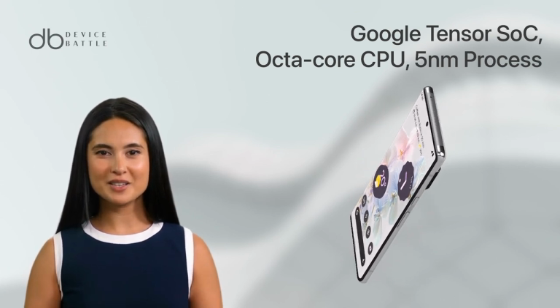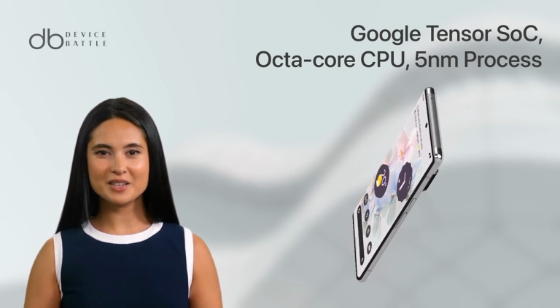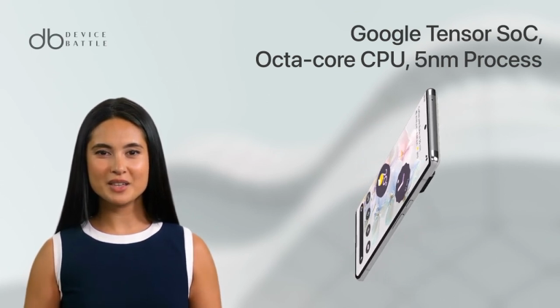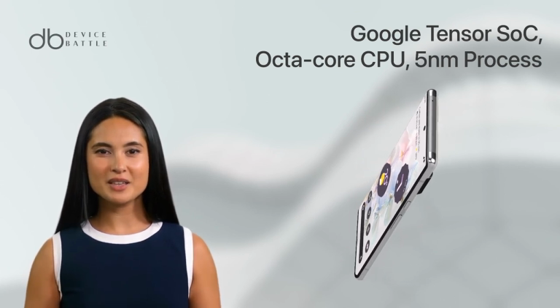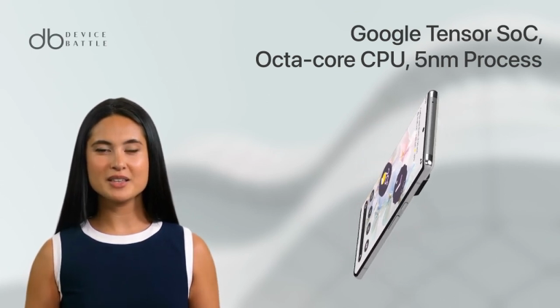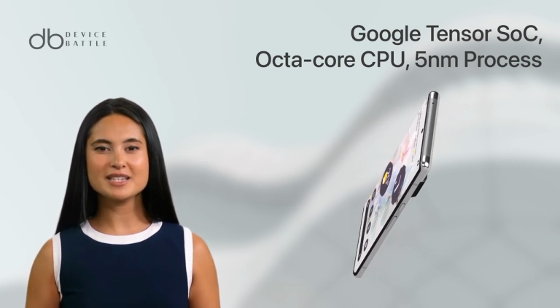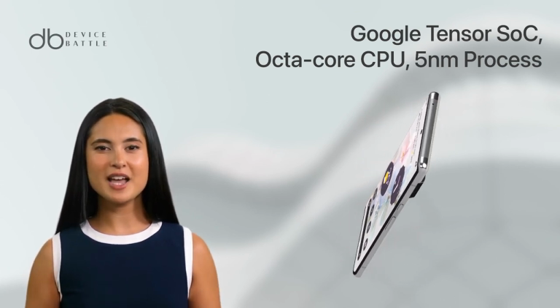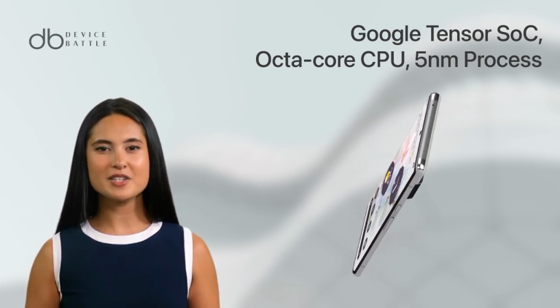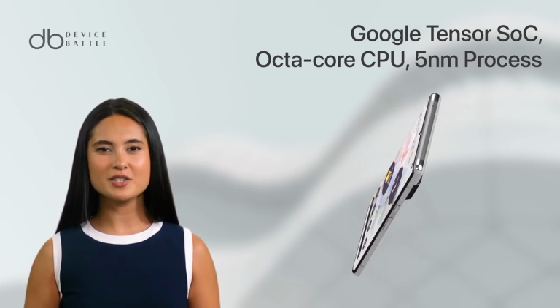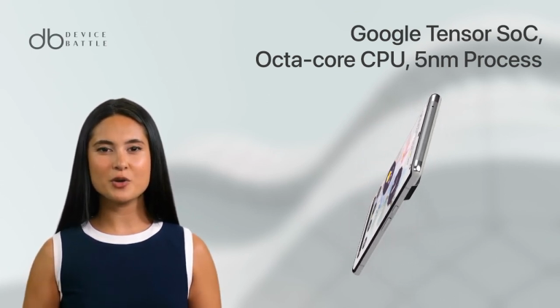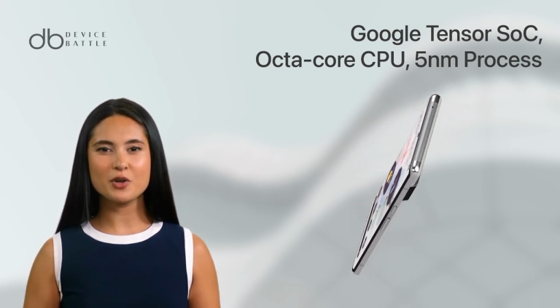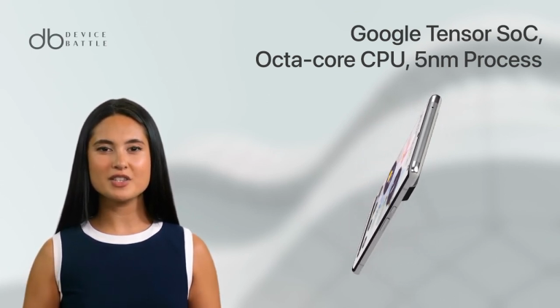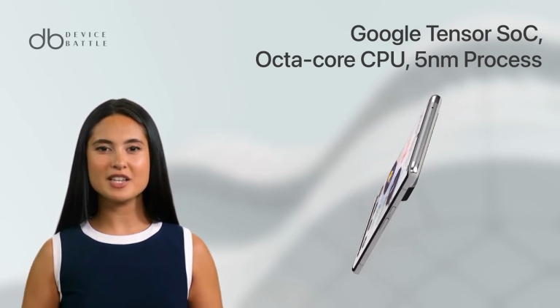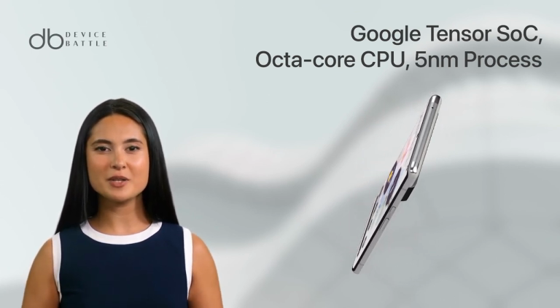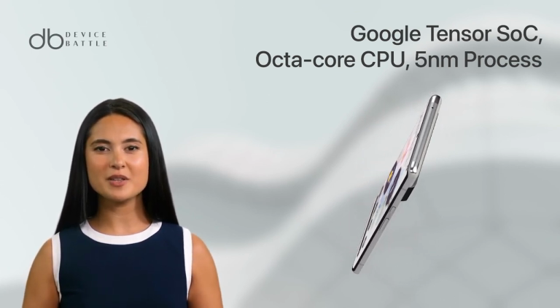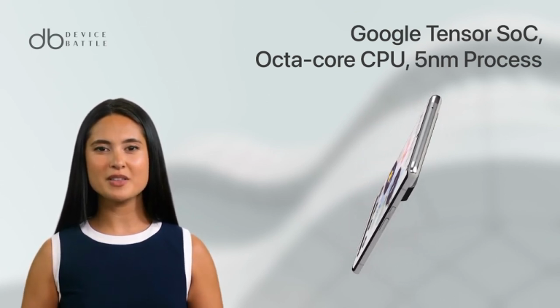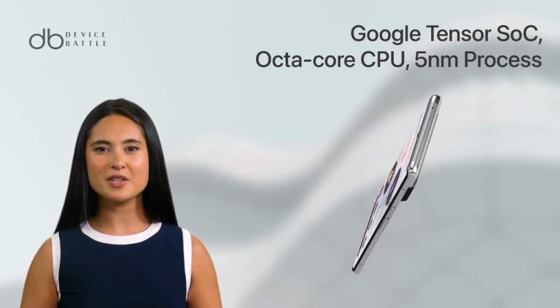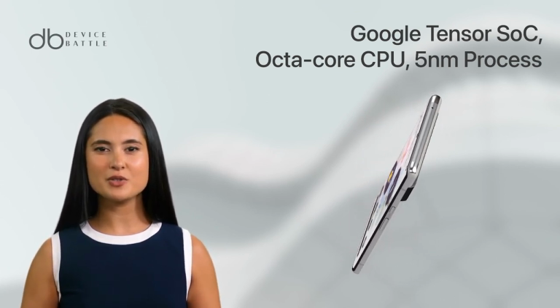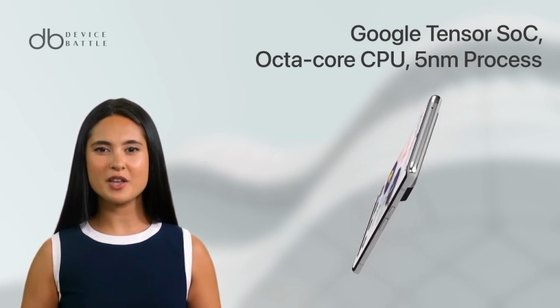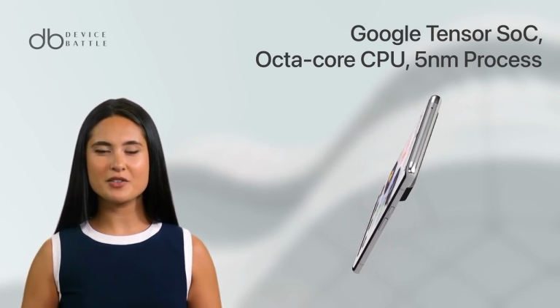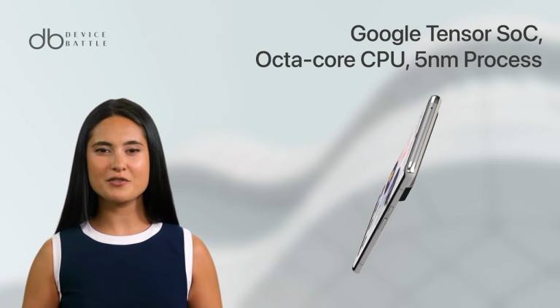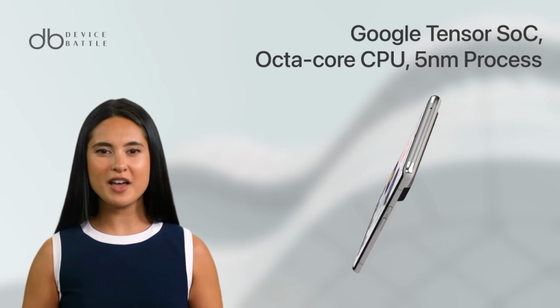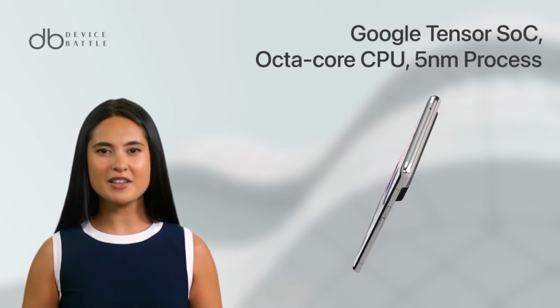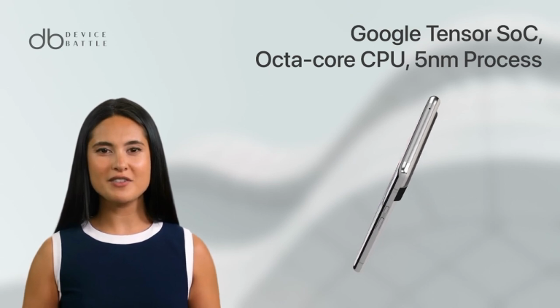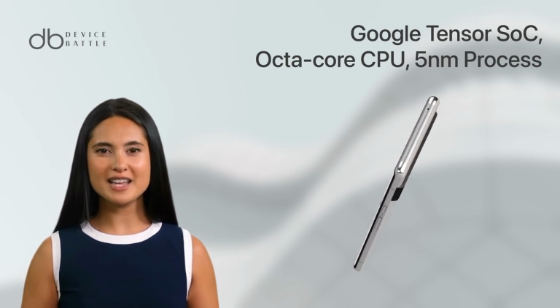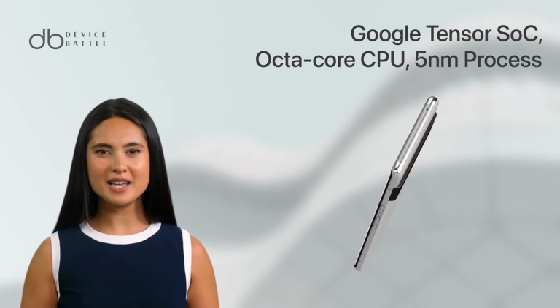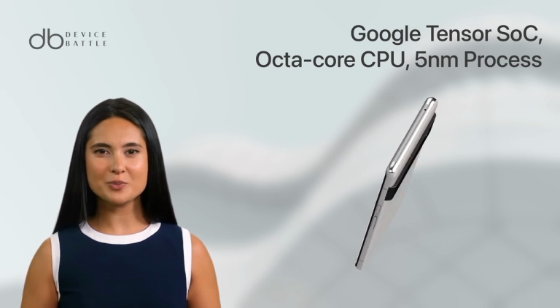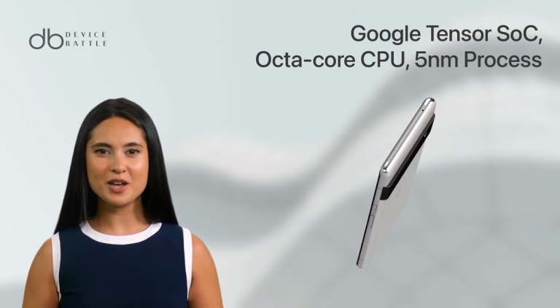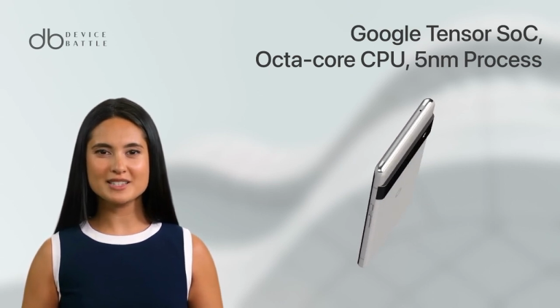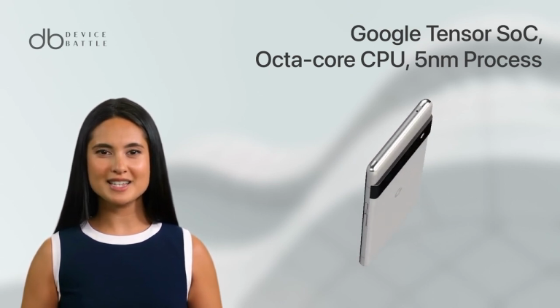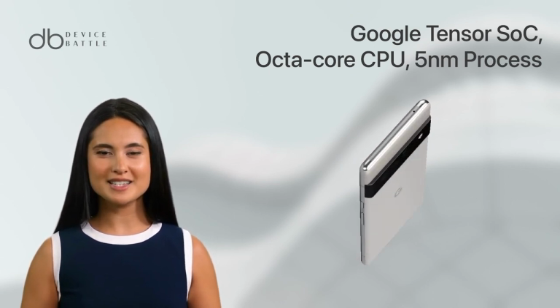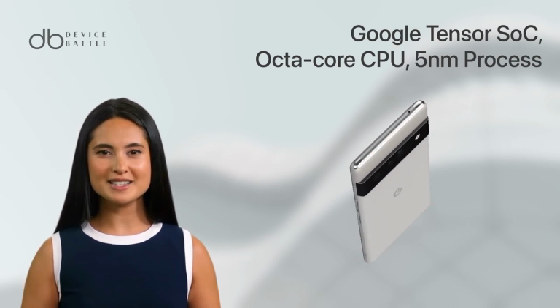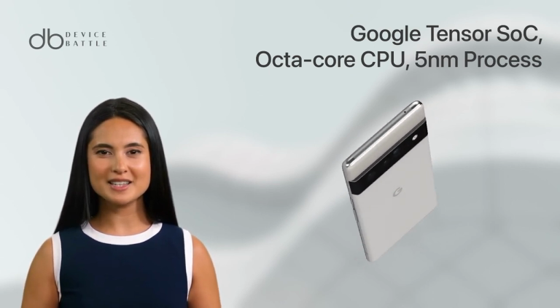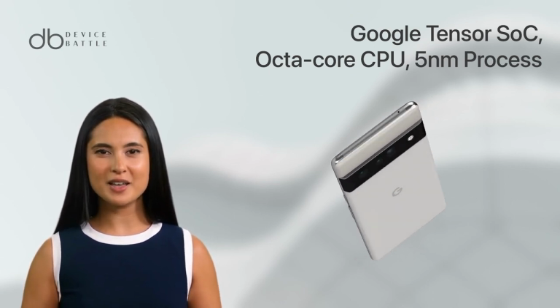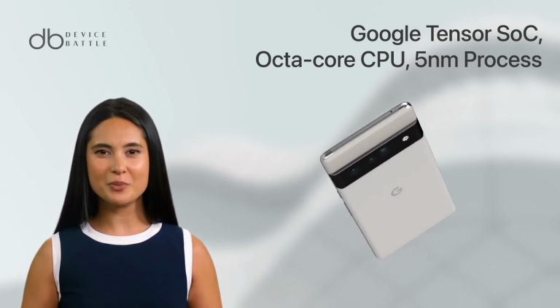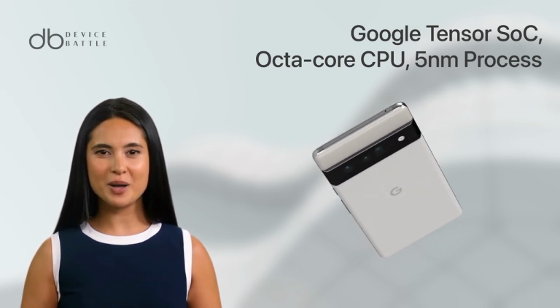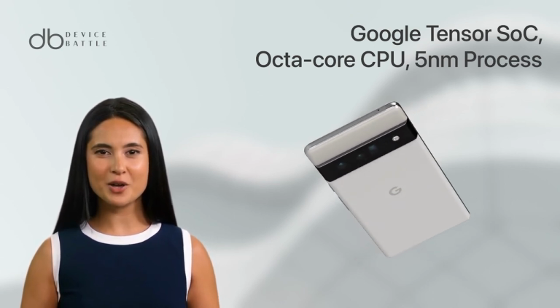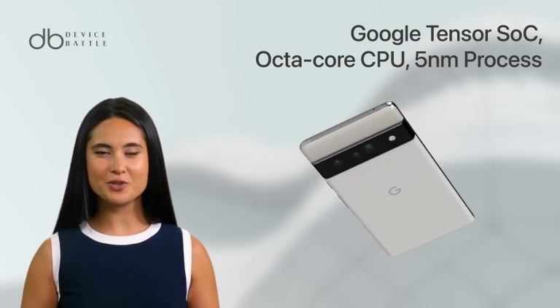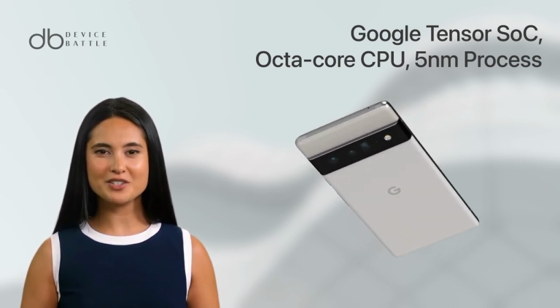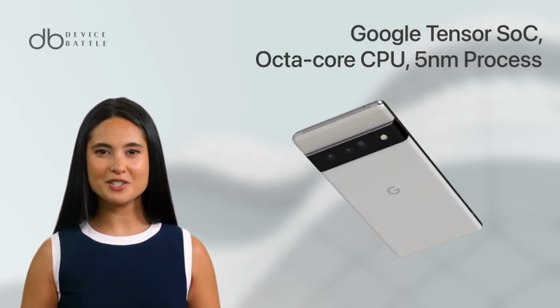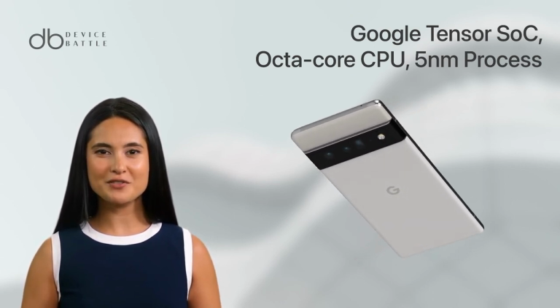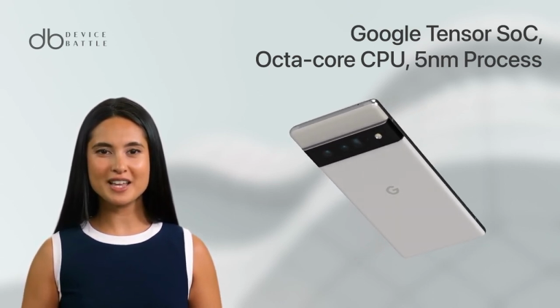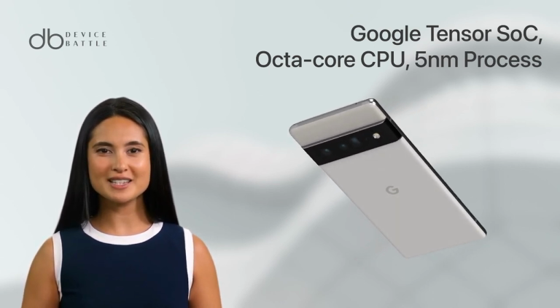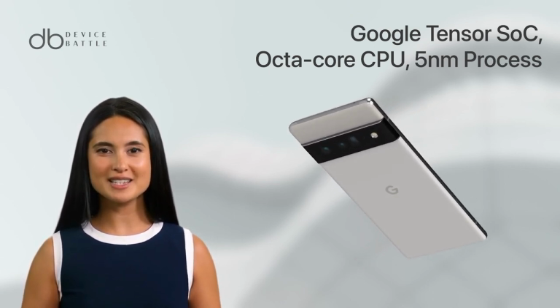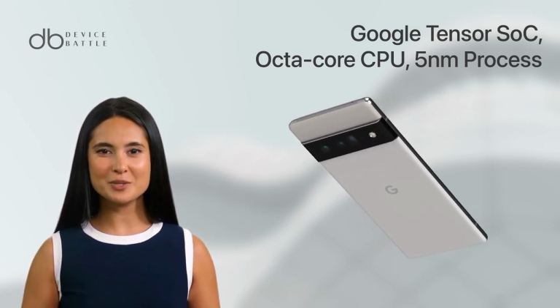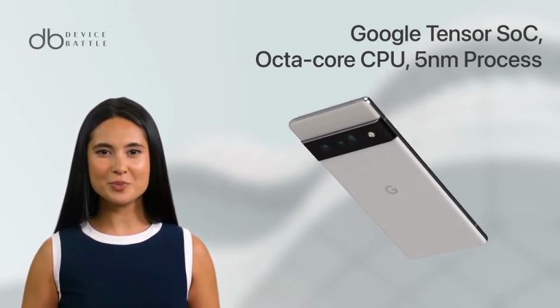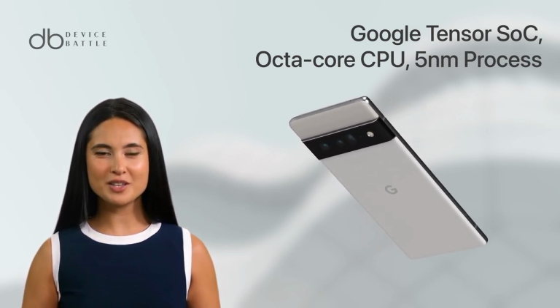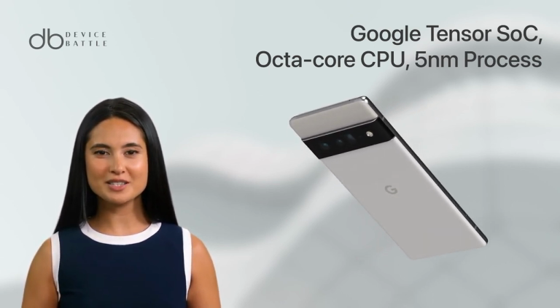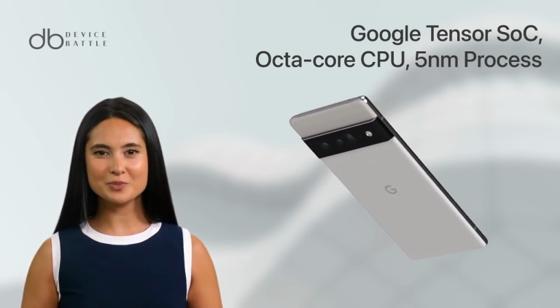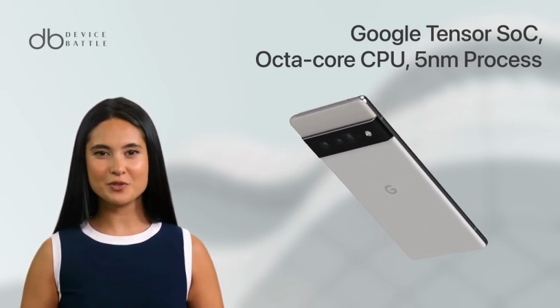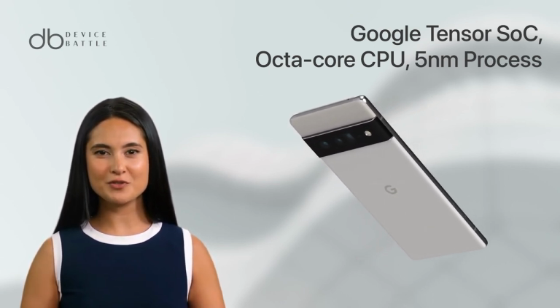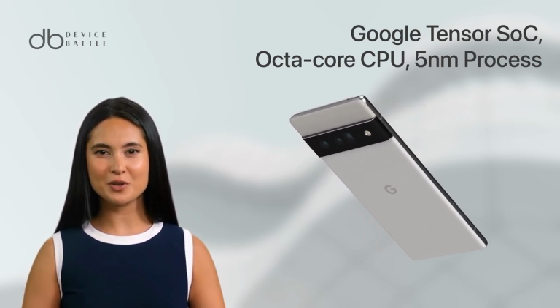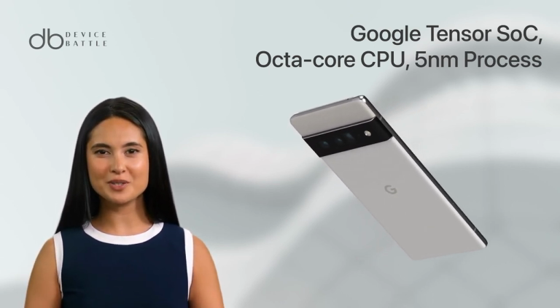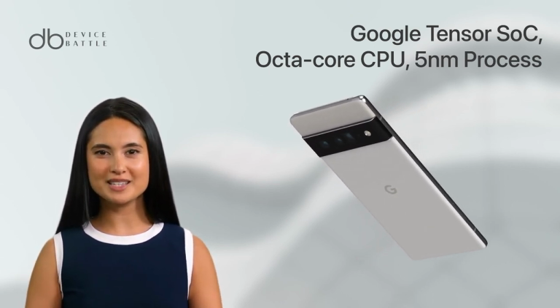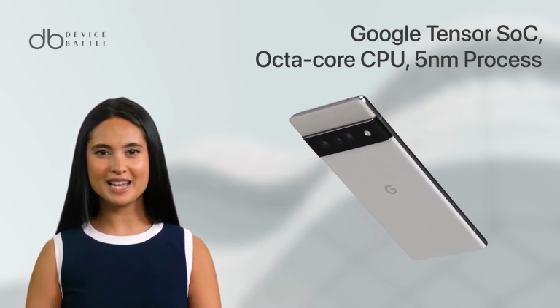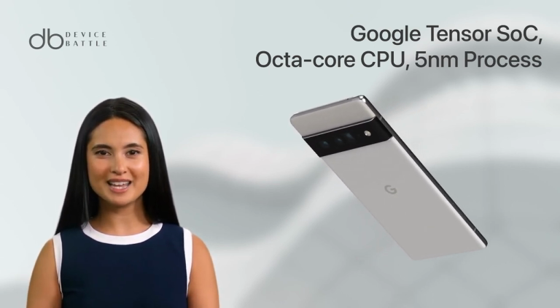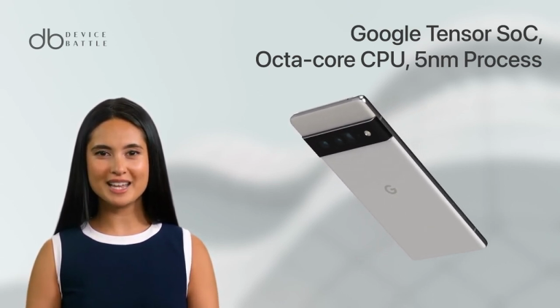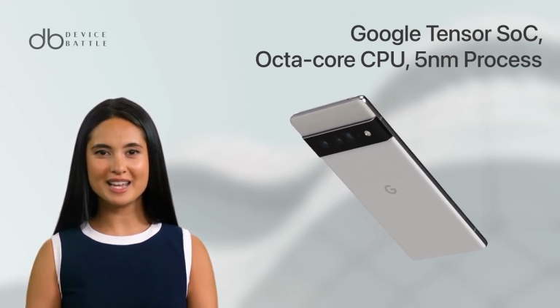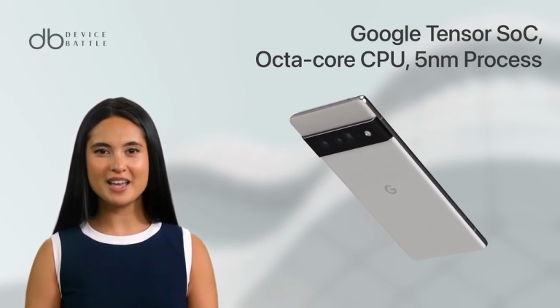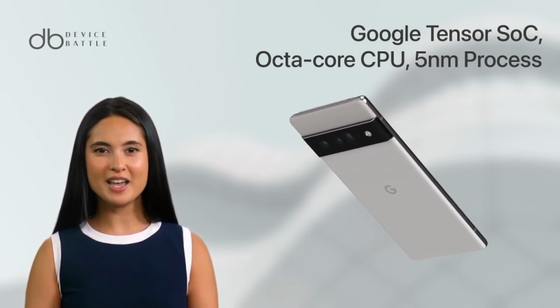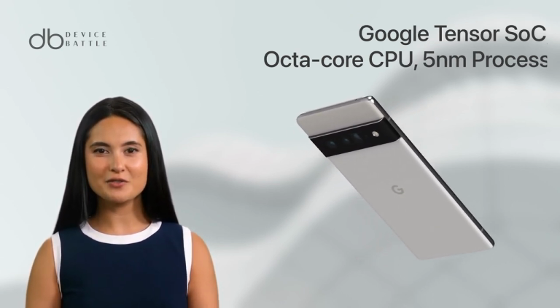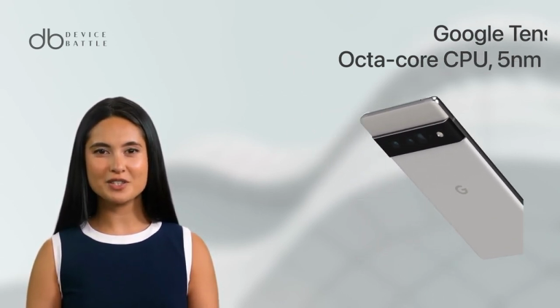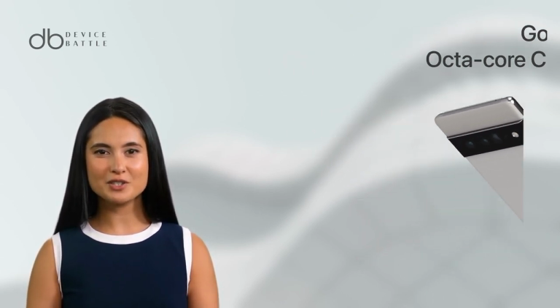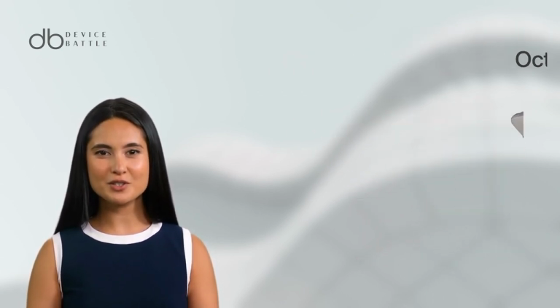At the heart of the Pixel 6 Pro is Google's custom-designed Tensor SoC. This octa-core chip, built on a 5nm process, powers the device's impressive performance and AI features.